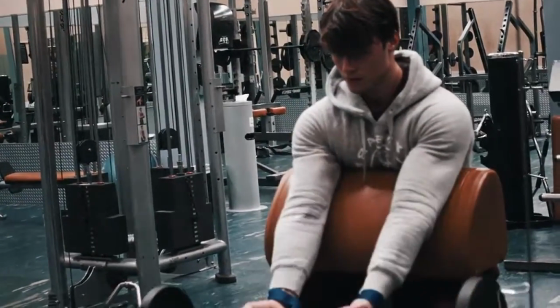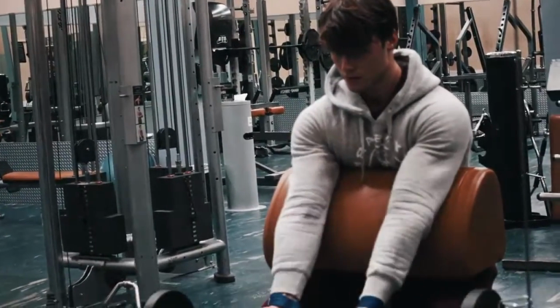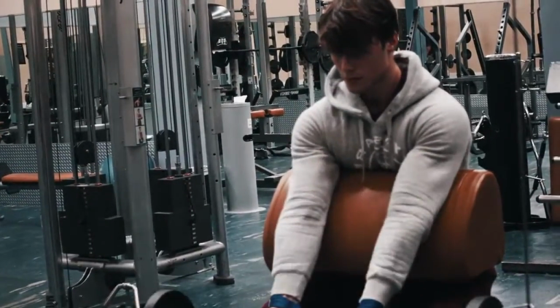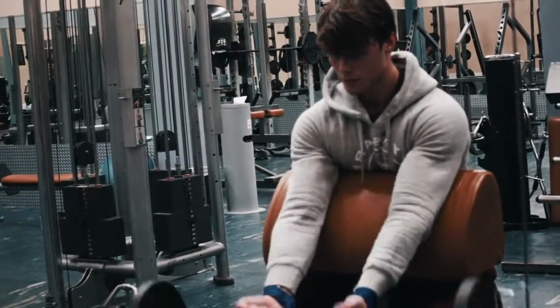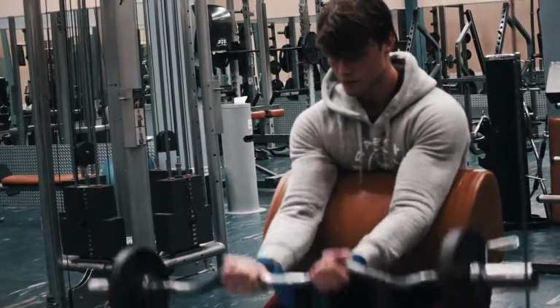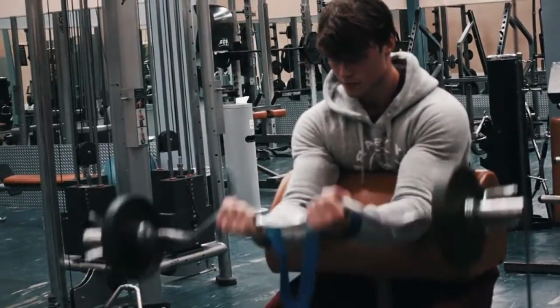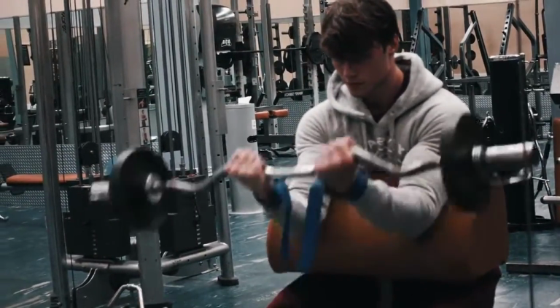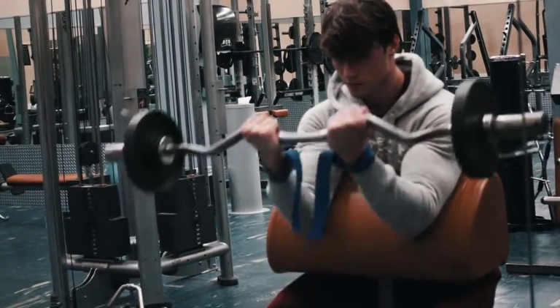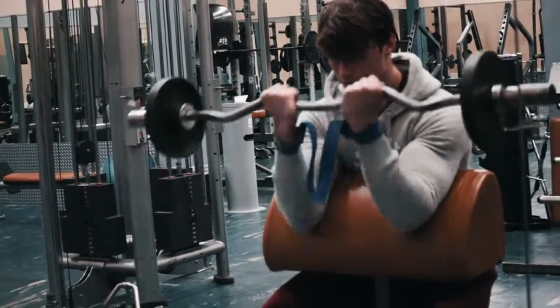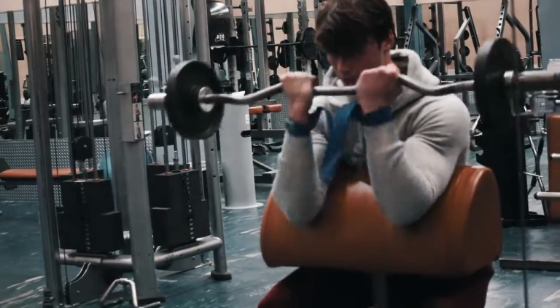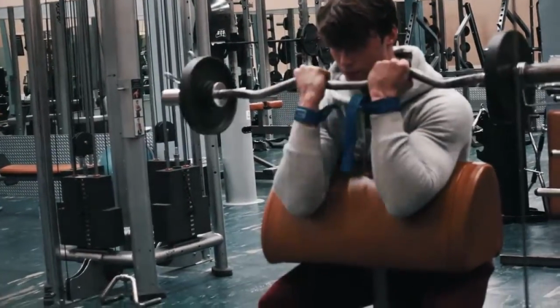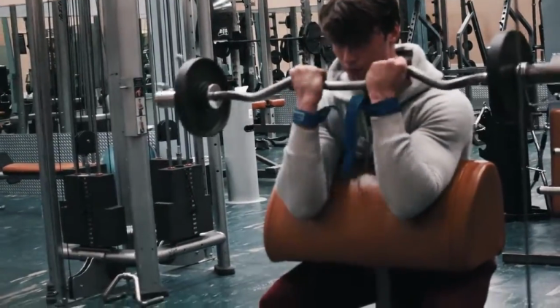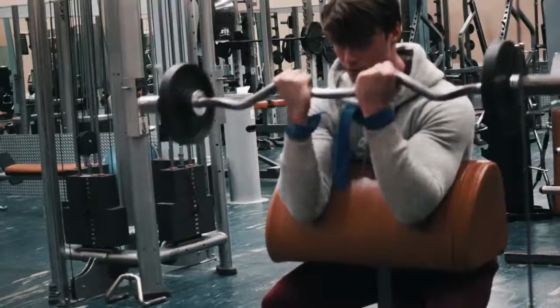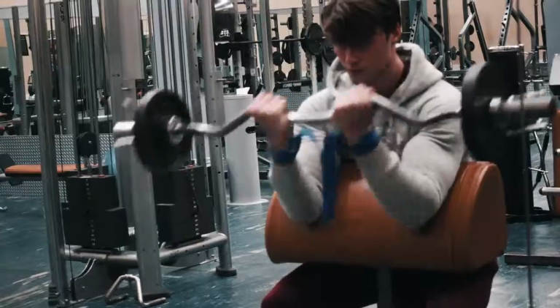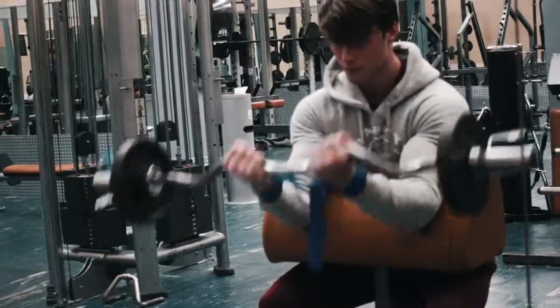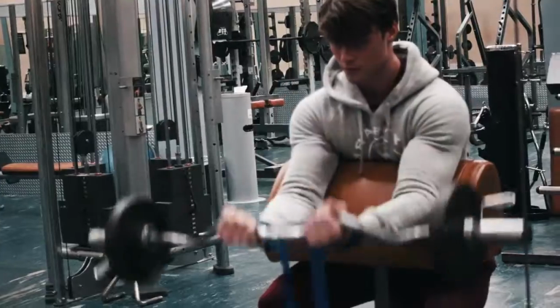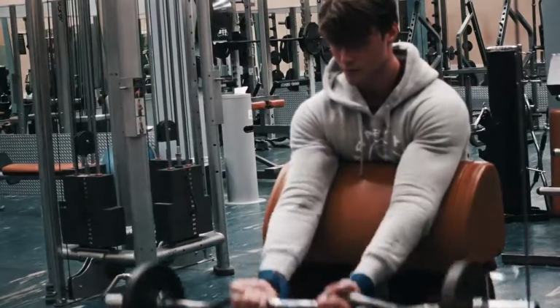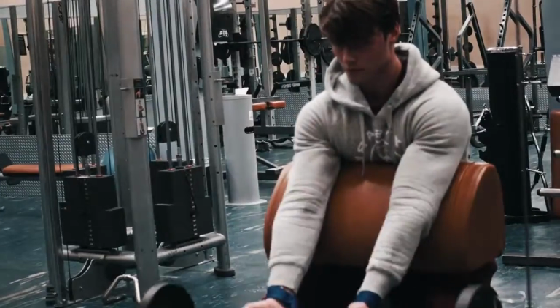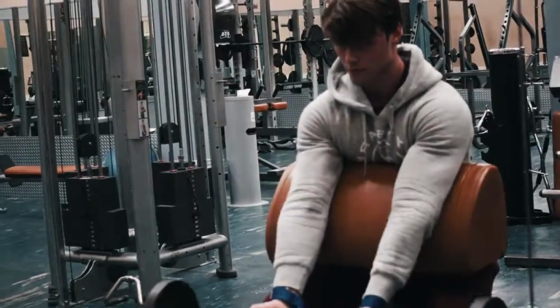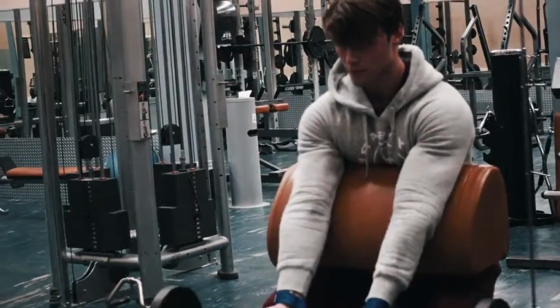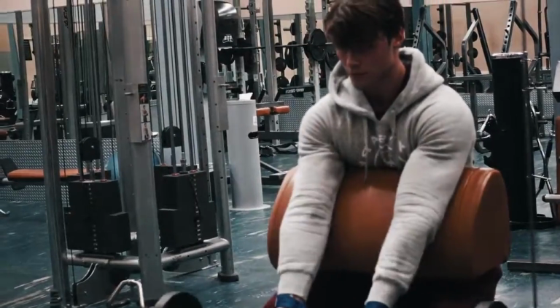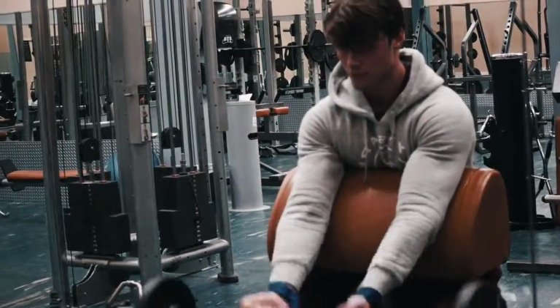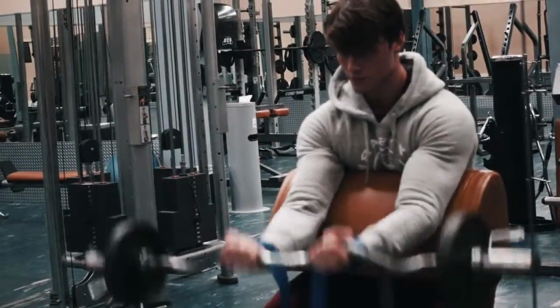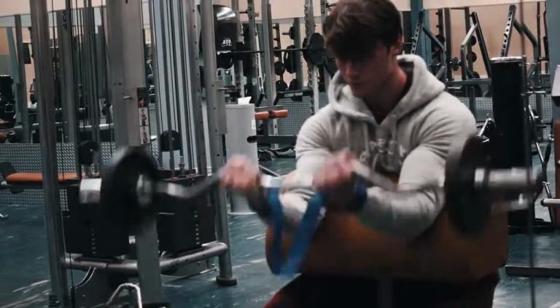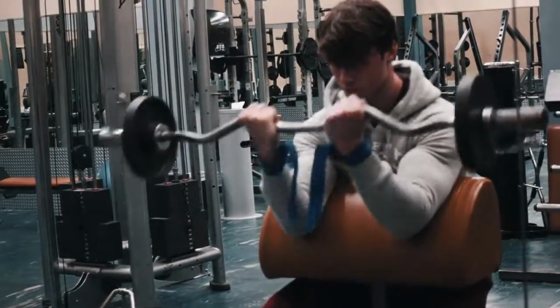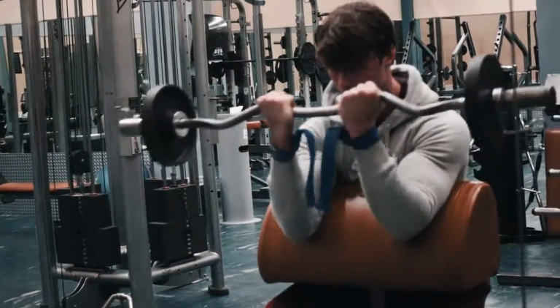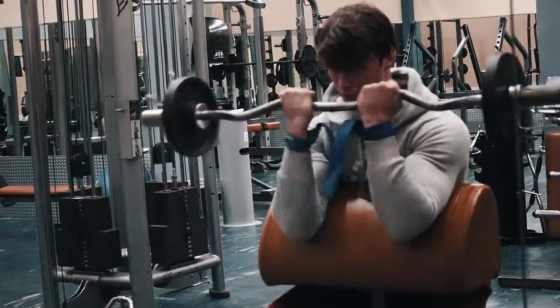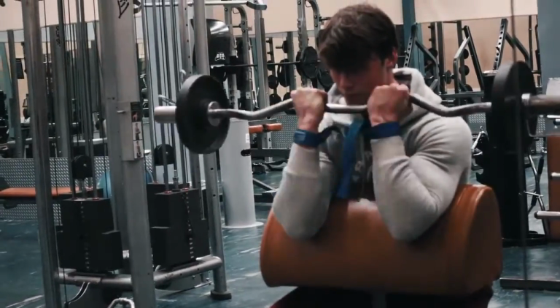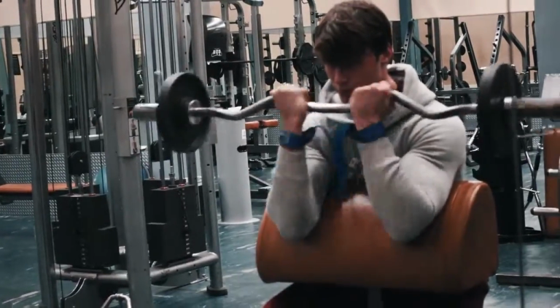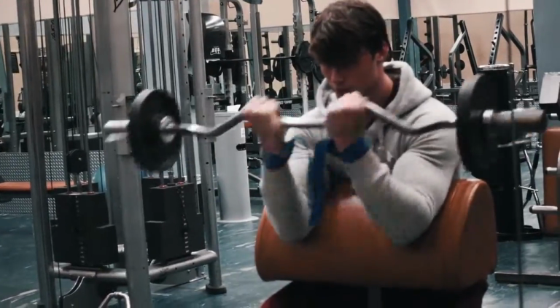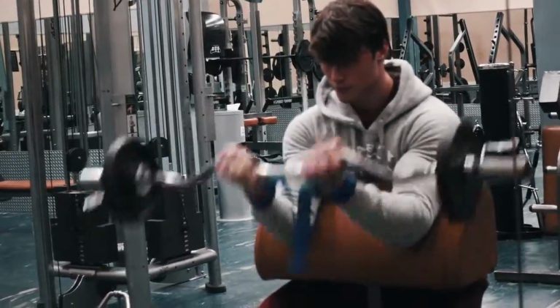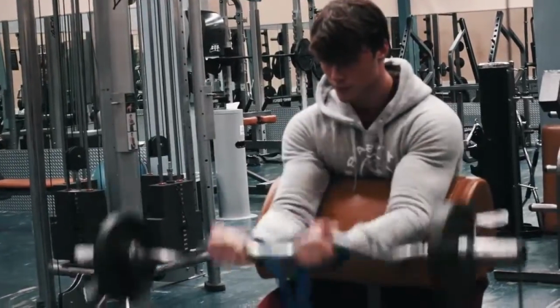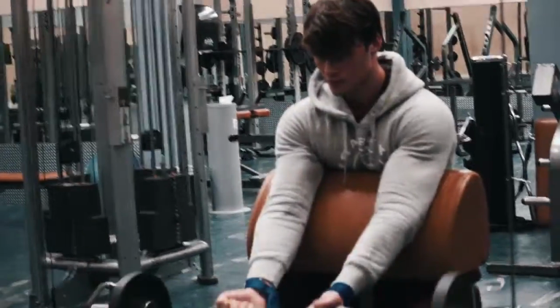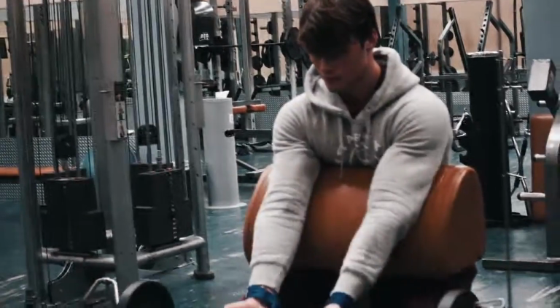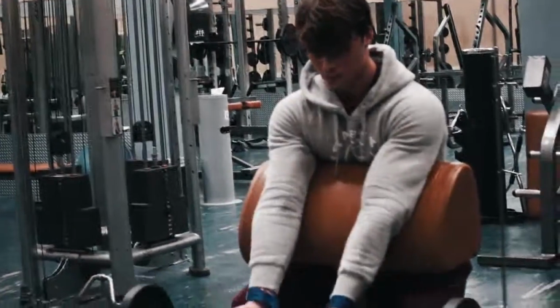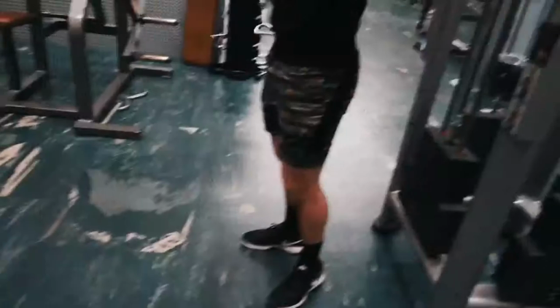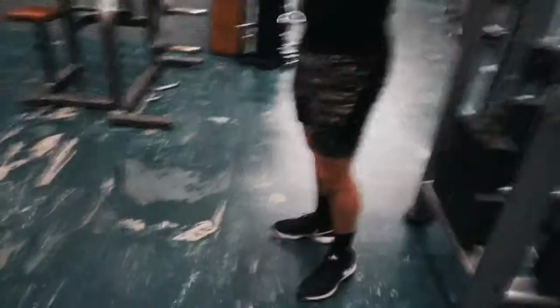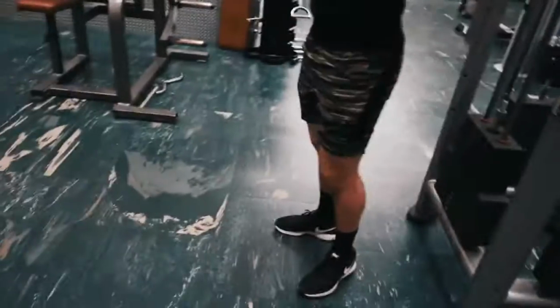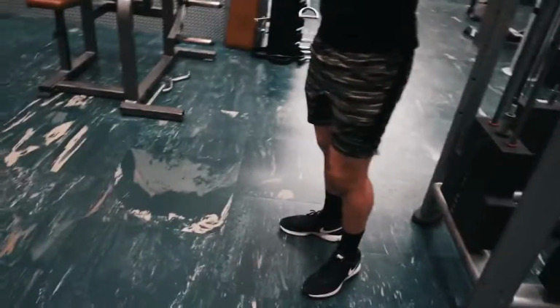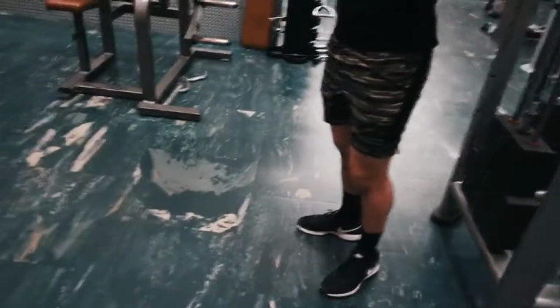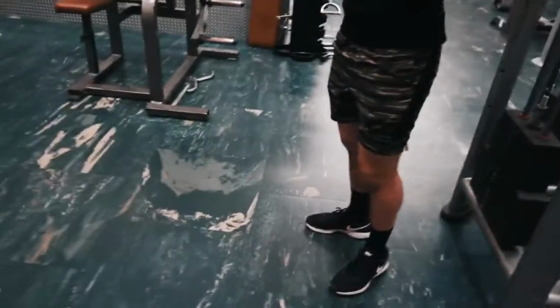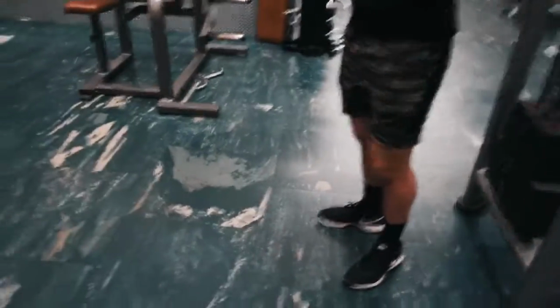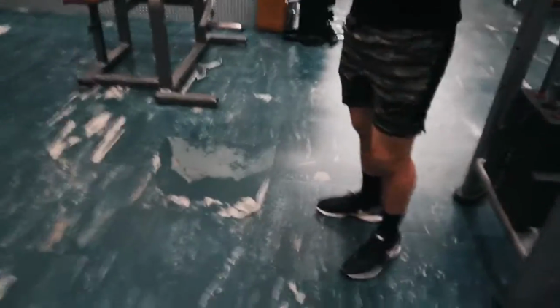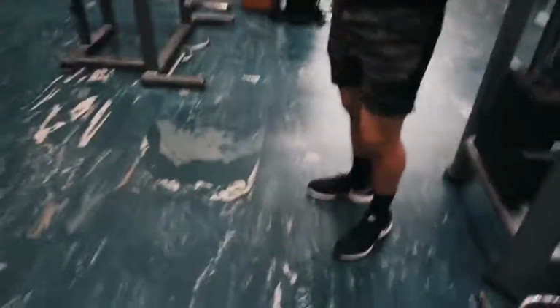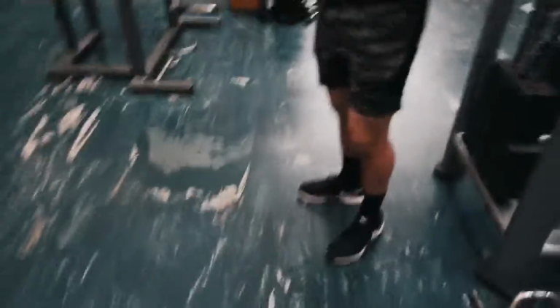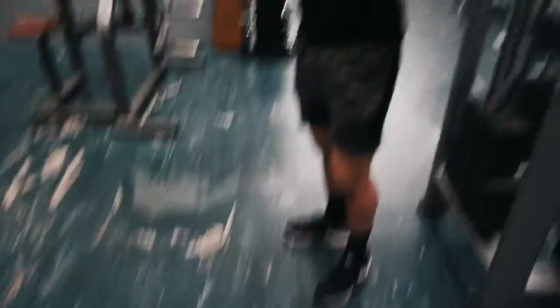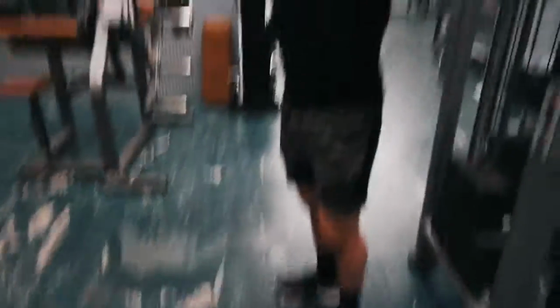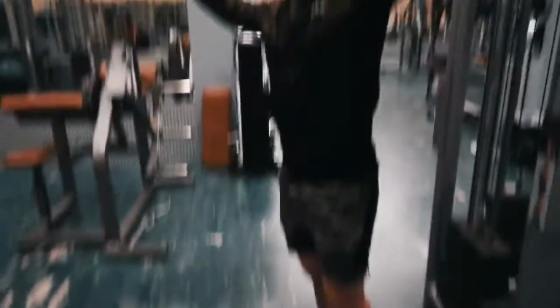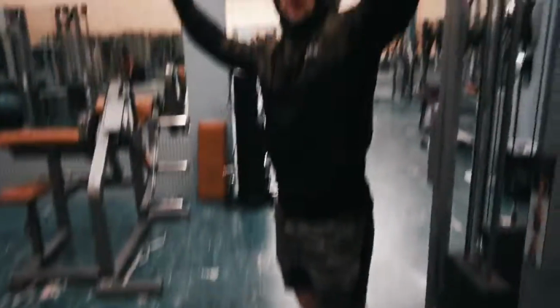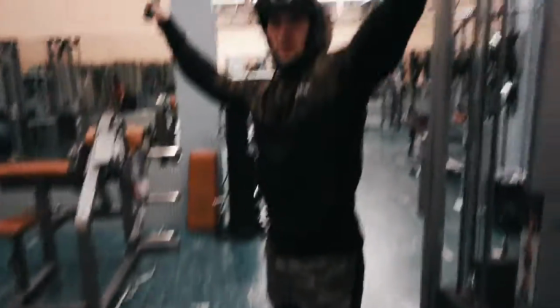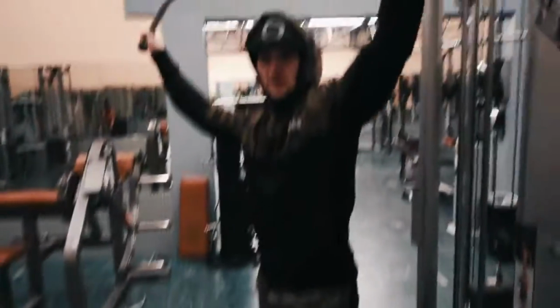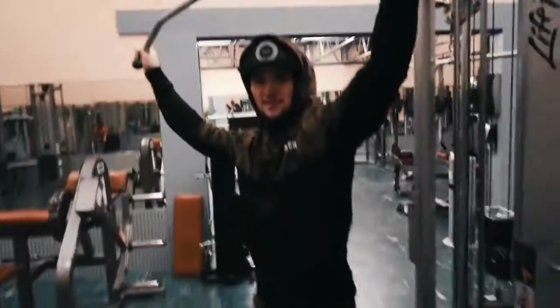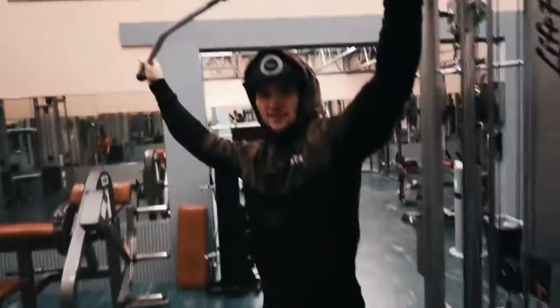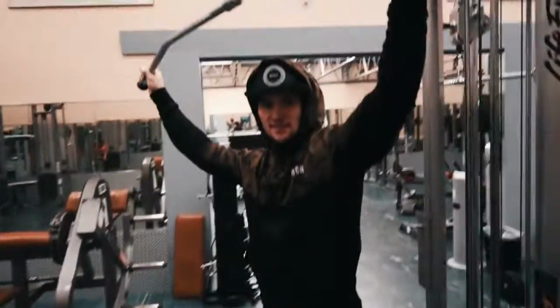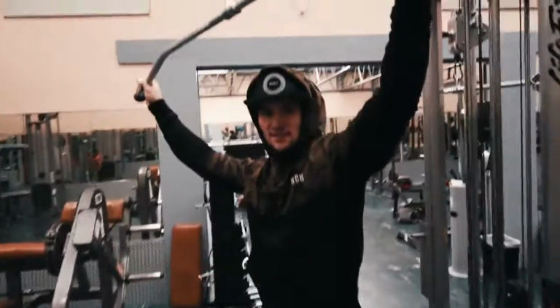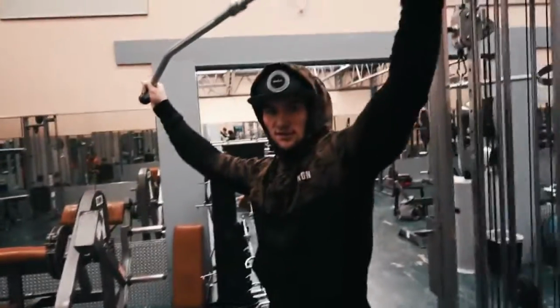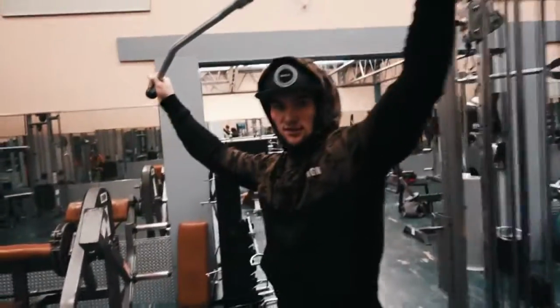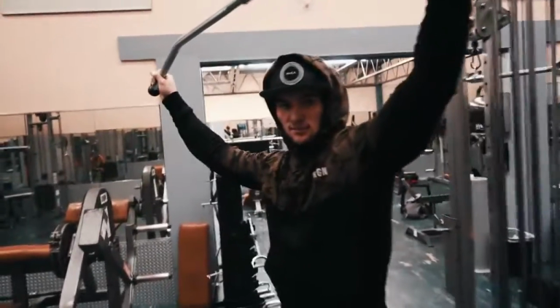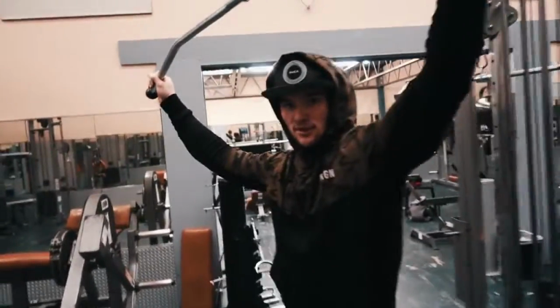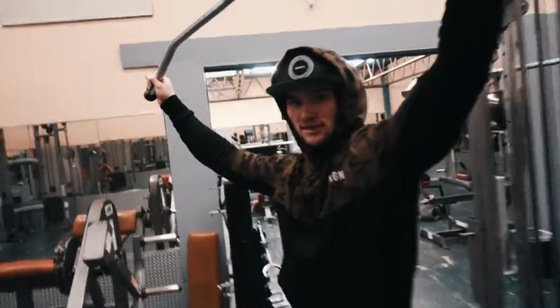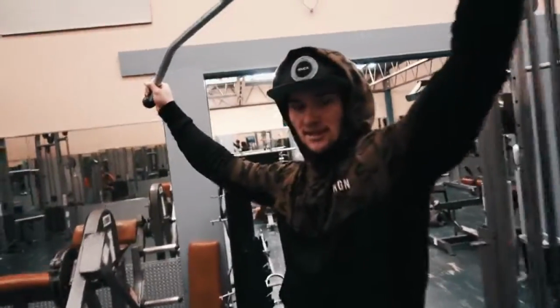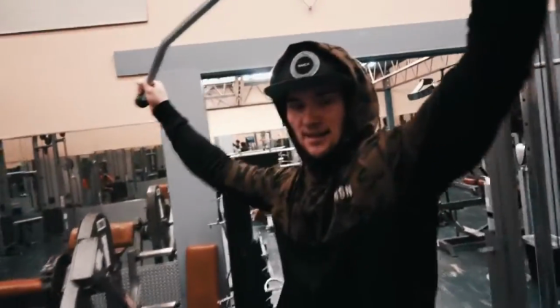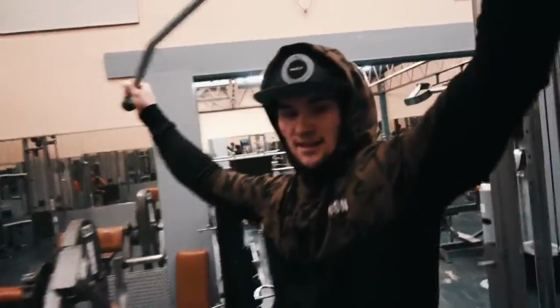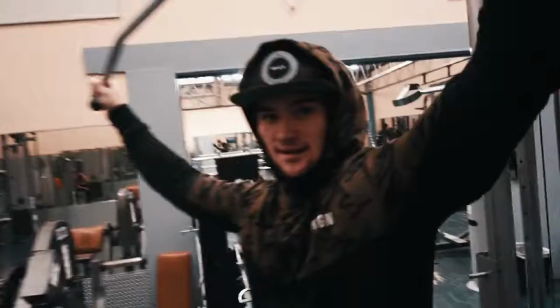Yeah, the voiceover's done, this clip's about to end — hope you guys enjoyed it. Let me talk and tell them what it is, and then you can put it at the end.